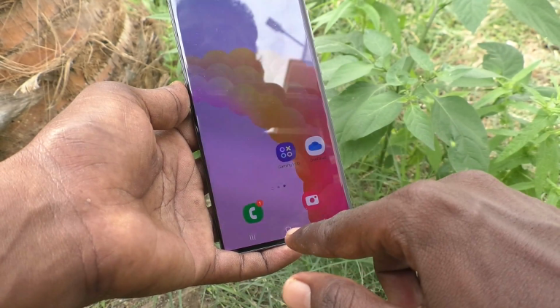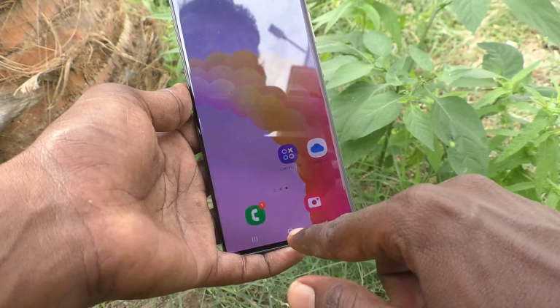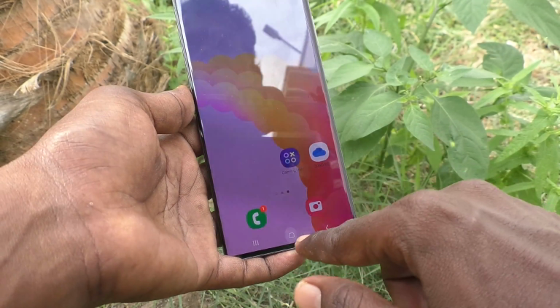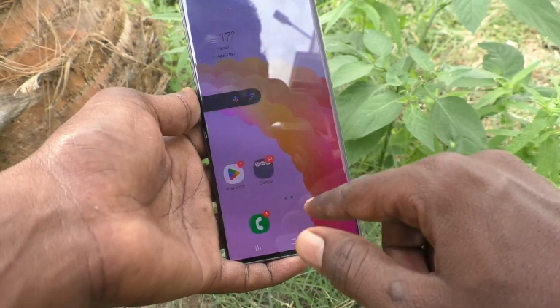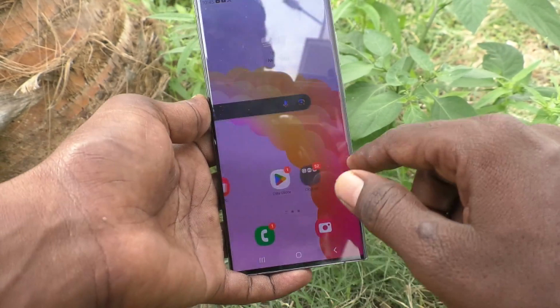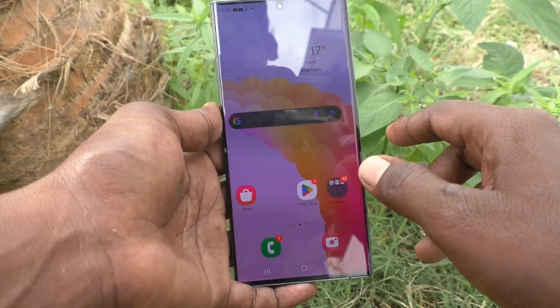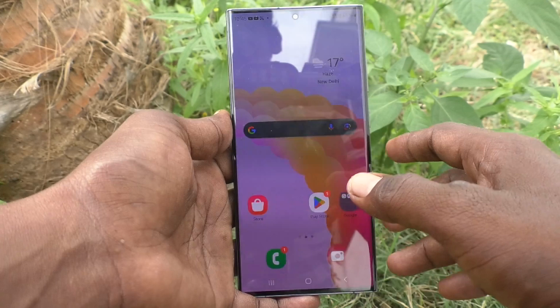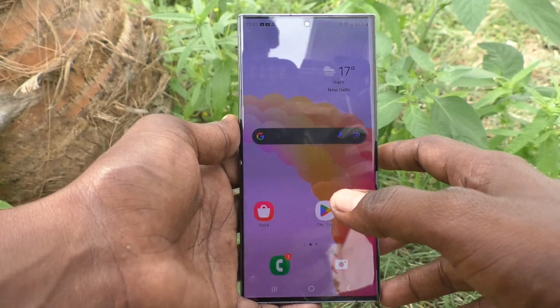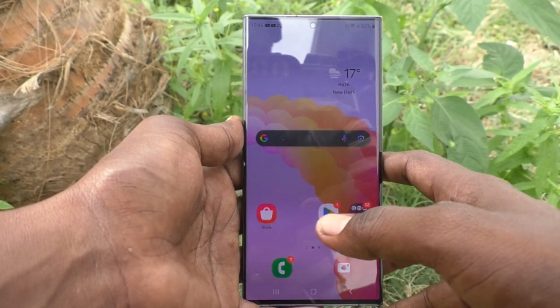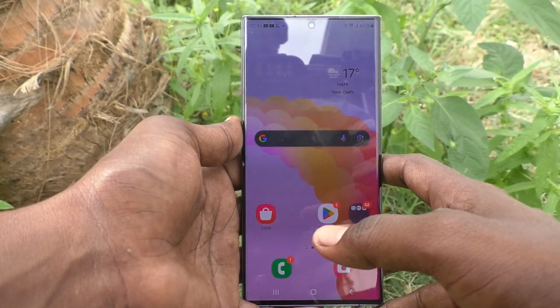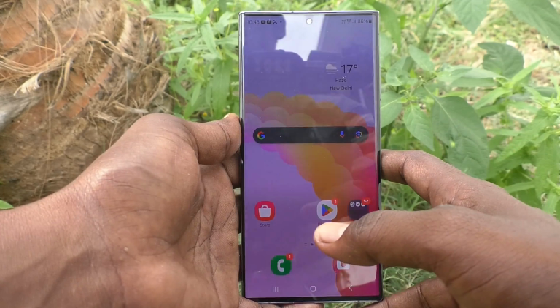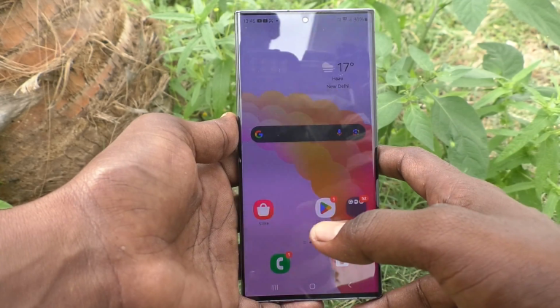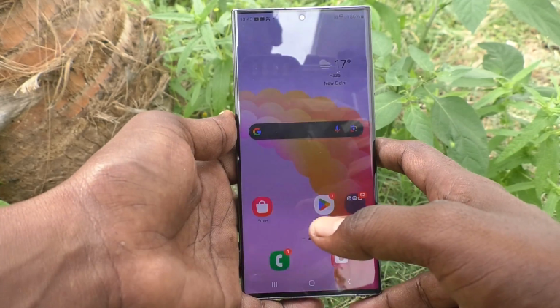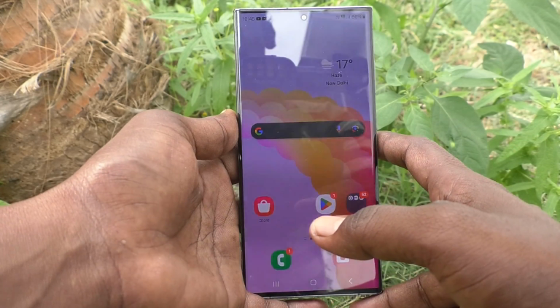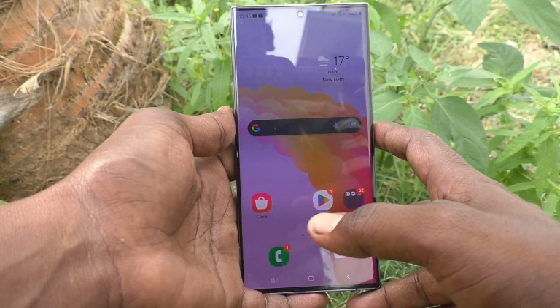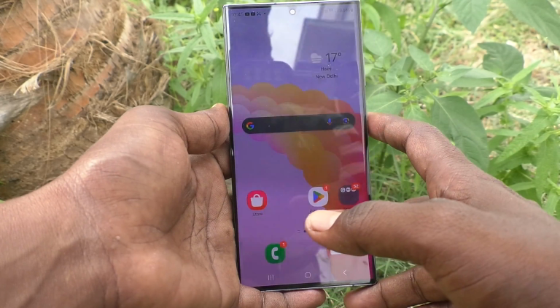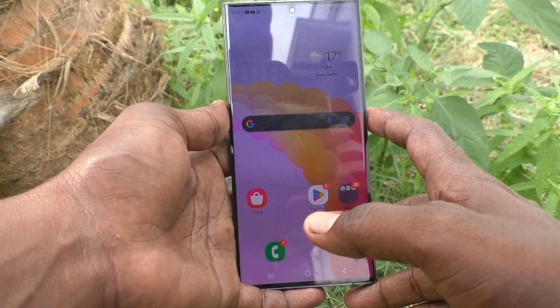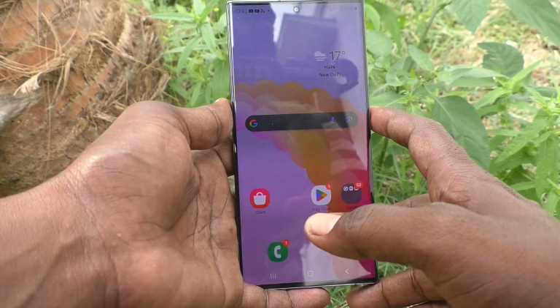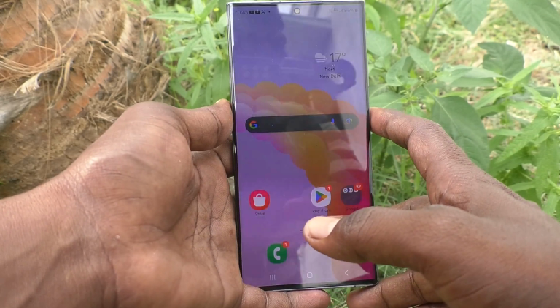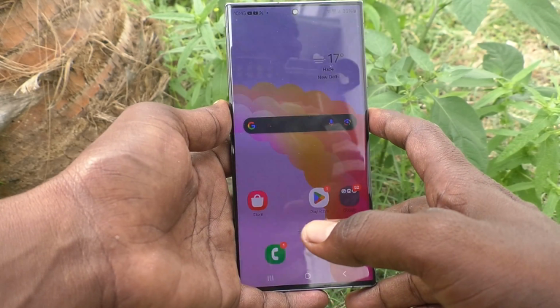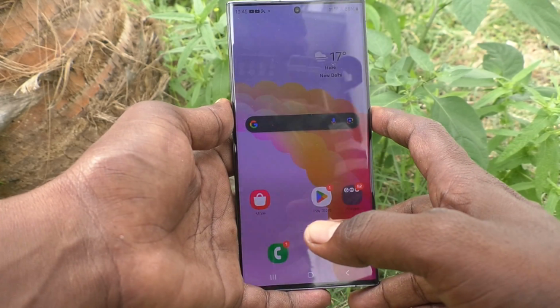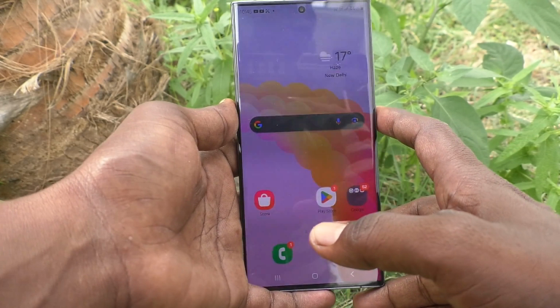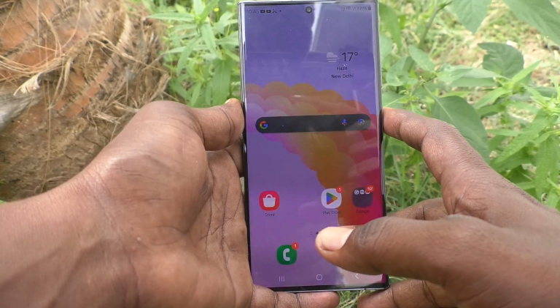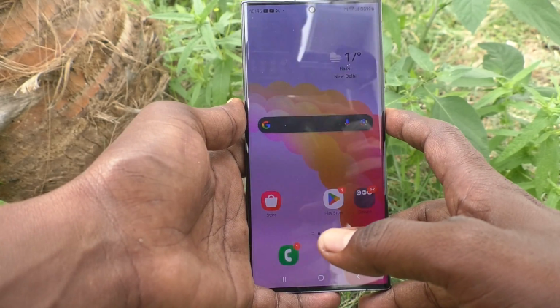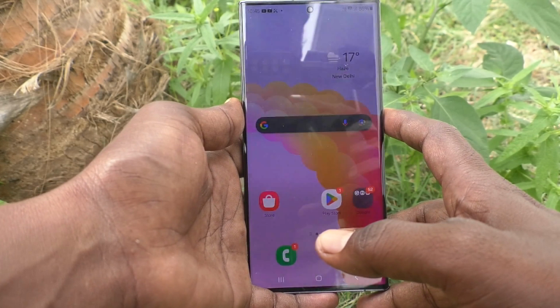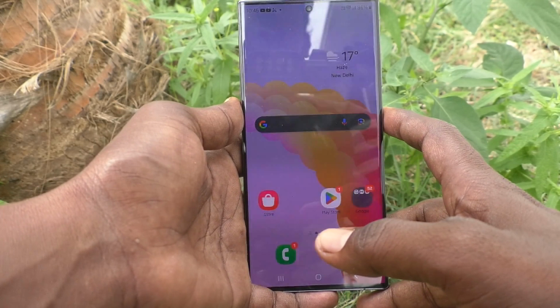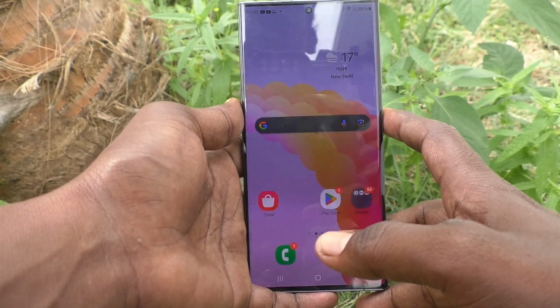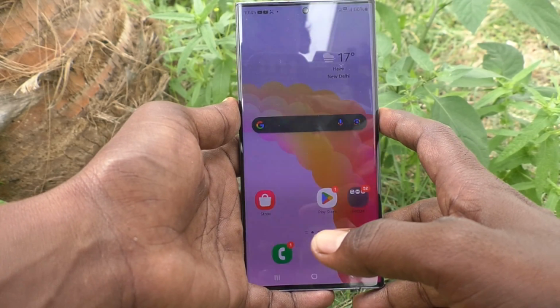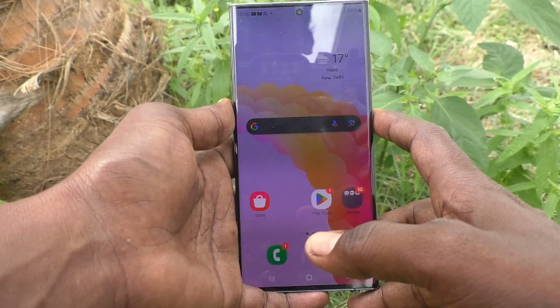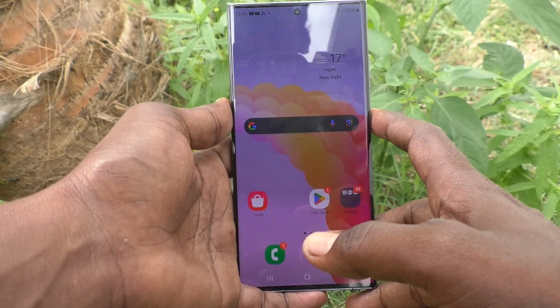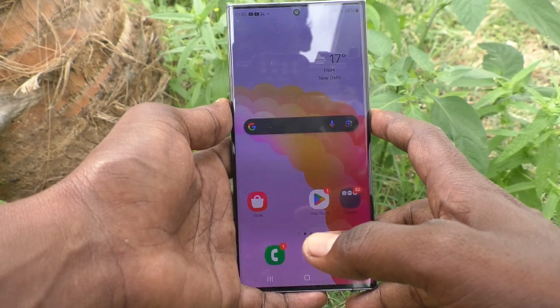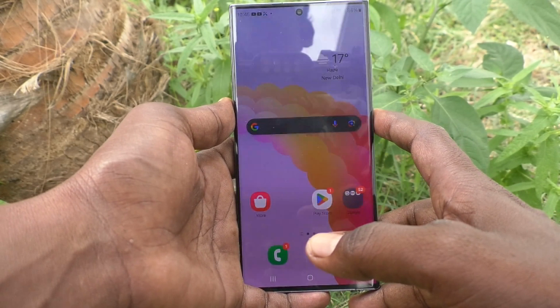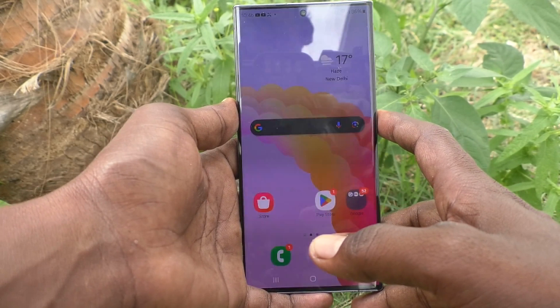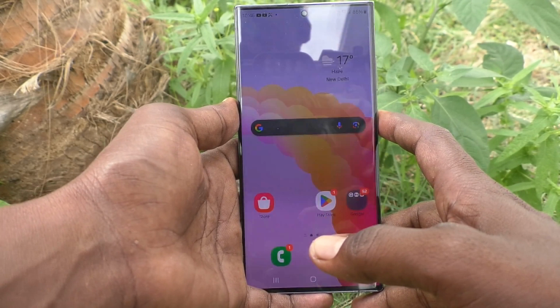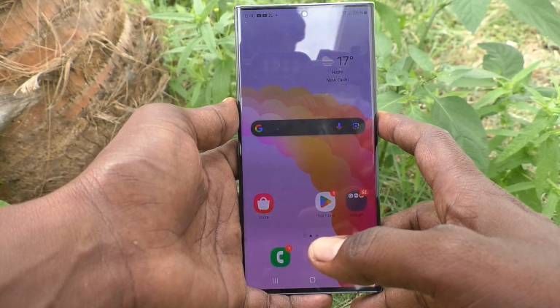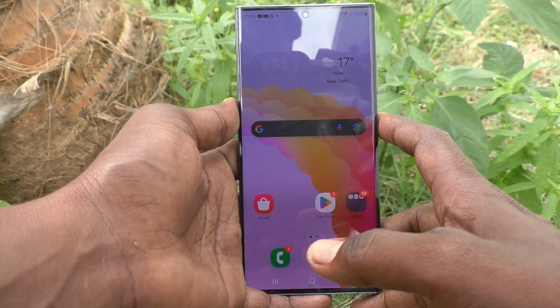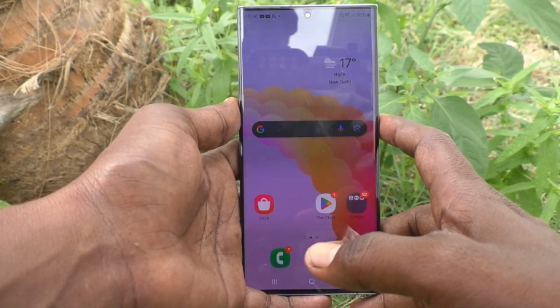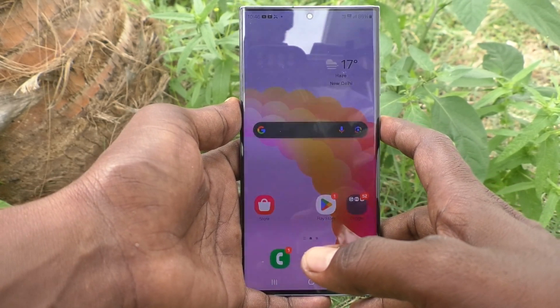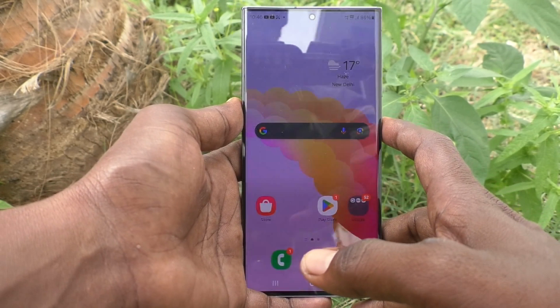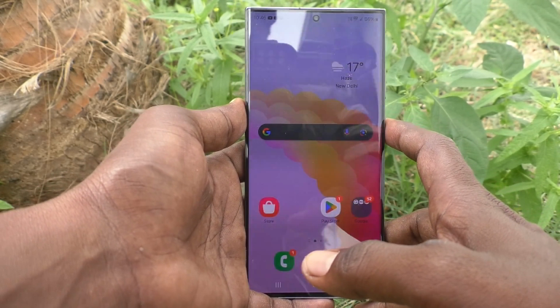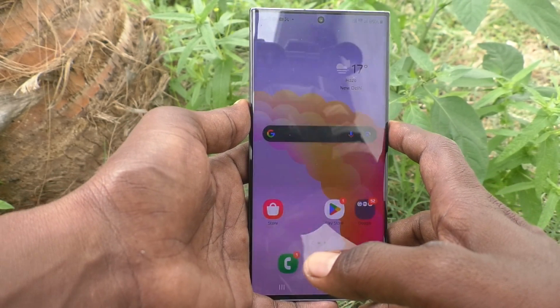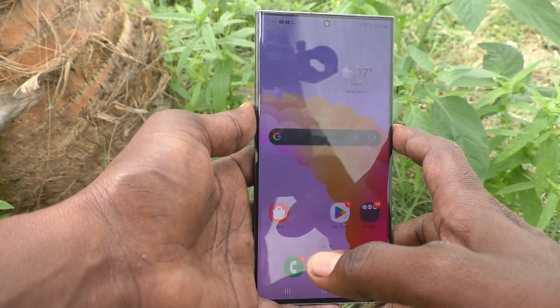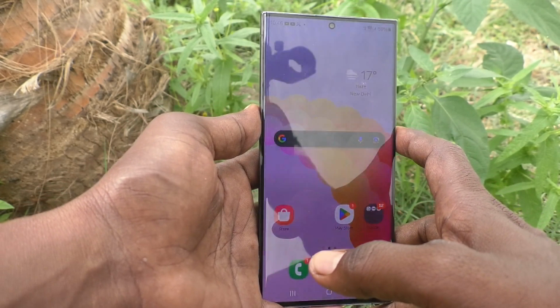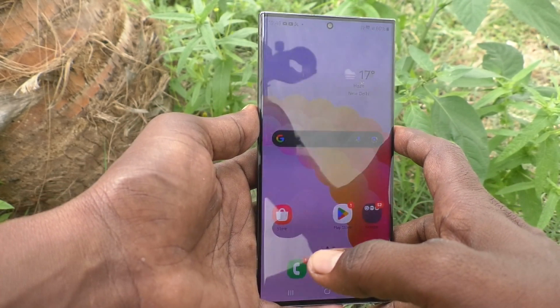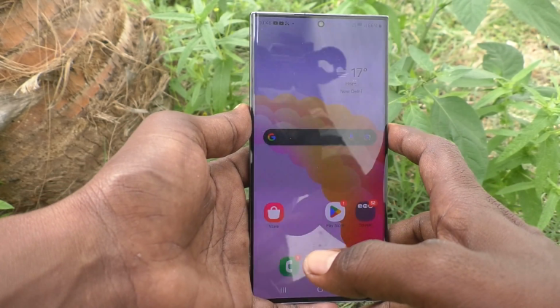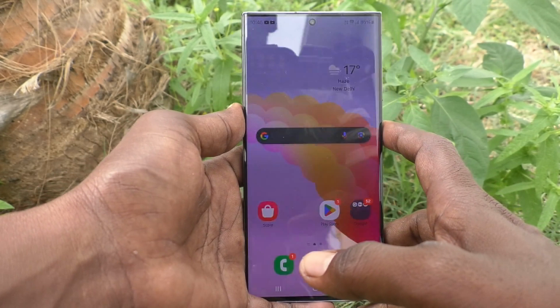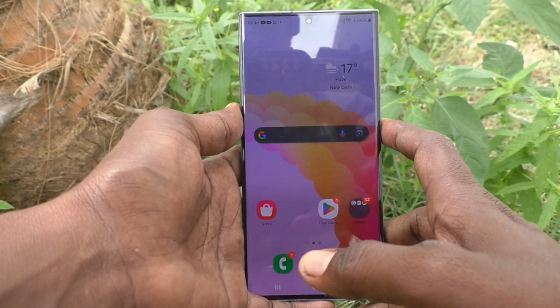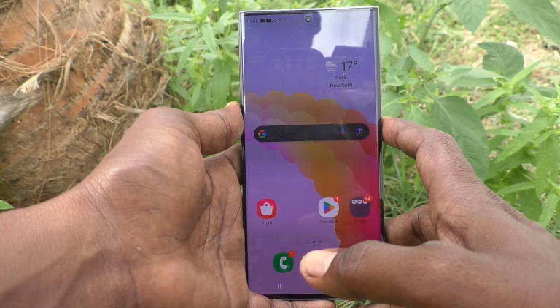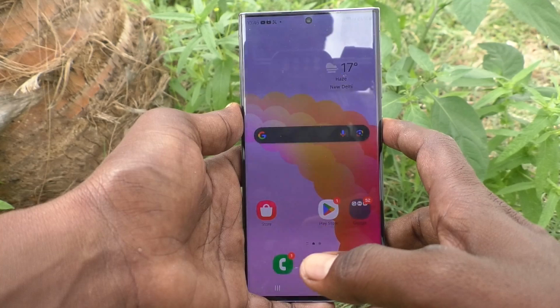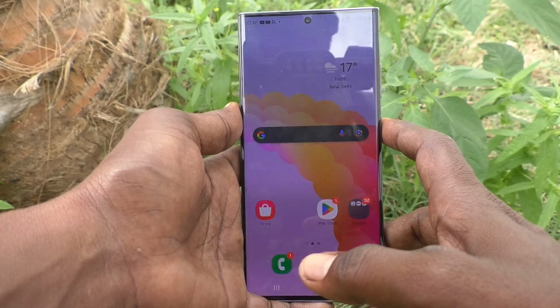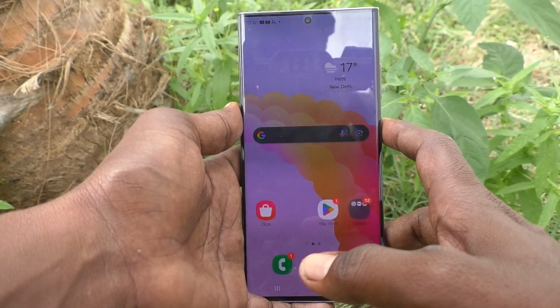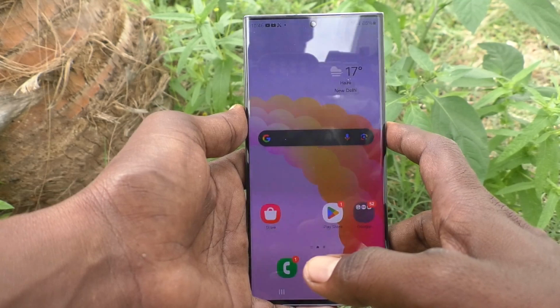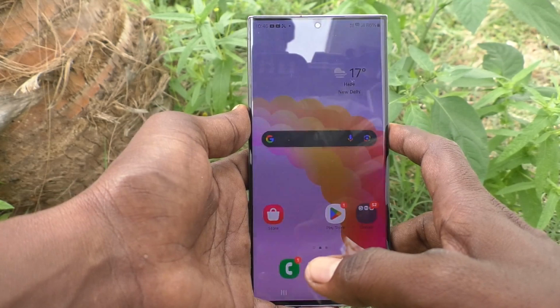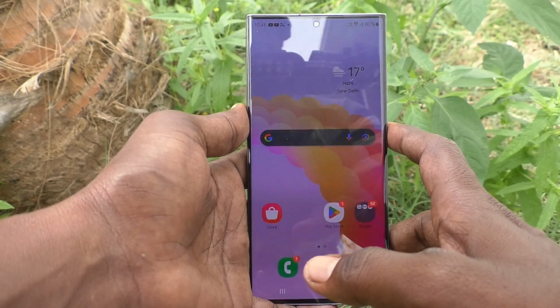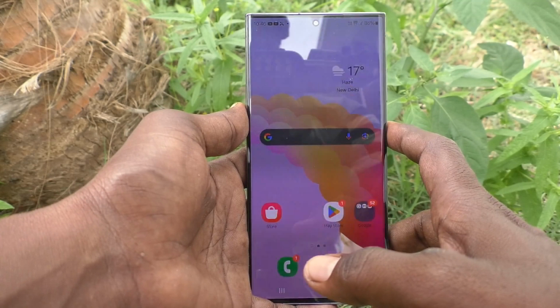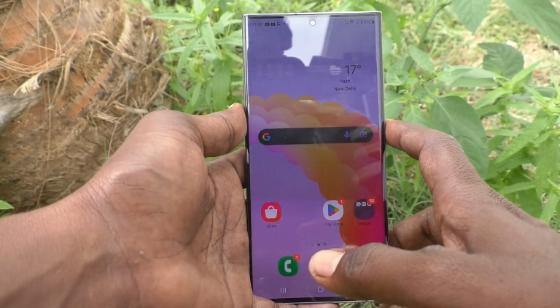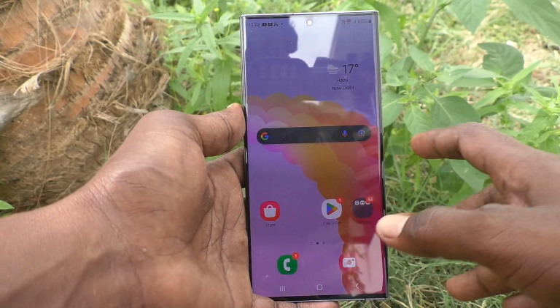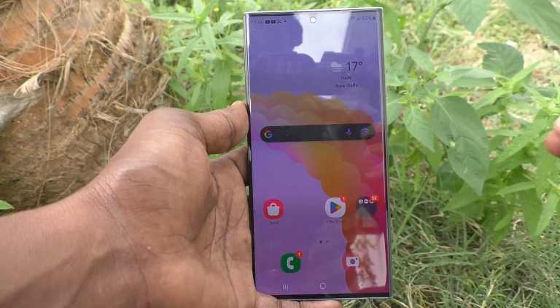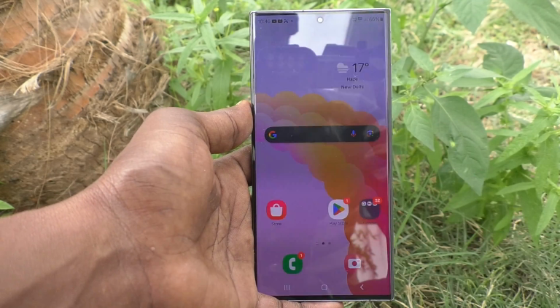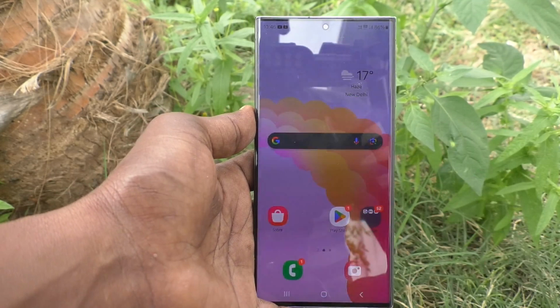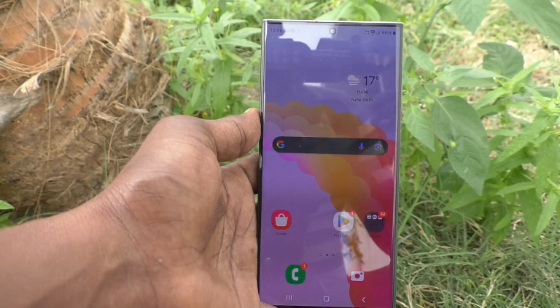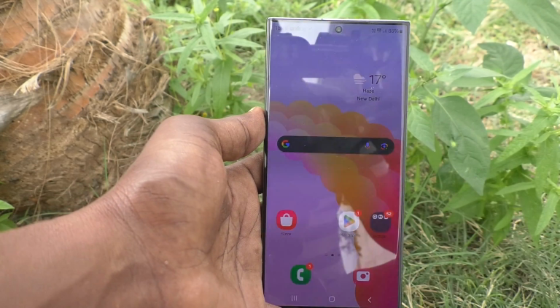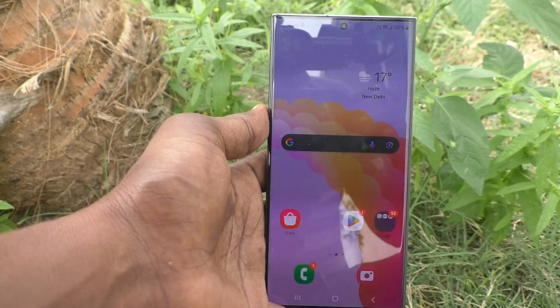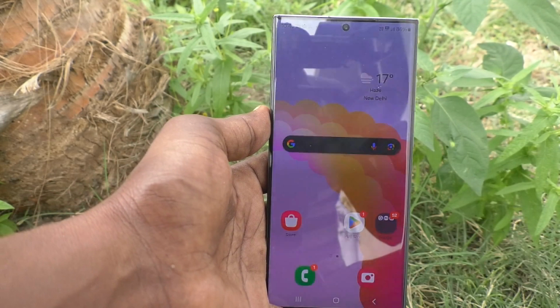In this way you can easily remove the PIN lock password on the Samsung Galaxy S23 Ultra 5G. That's all friends, thanks for watching. Bye!